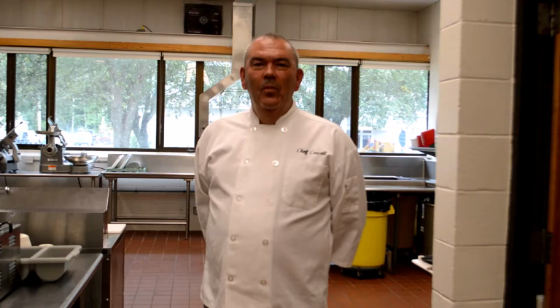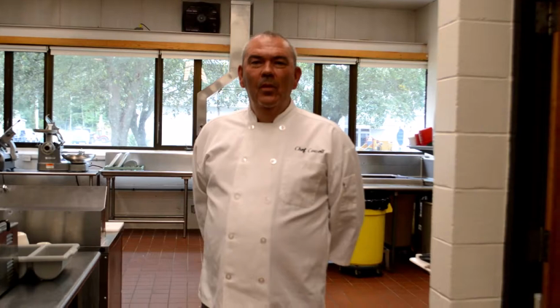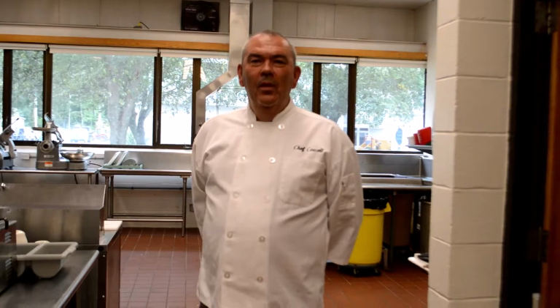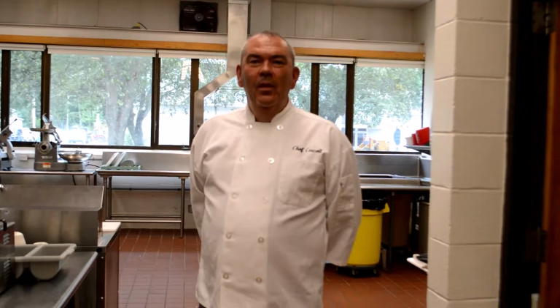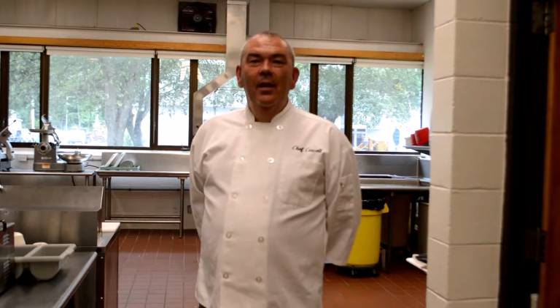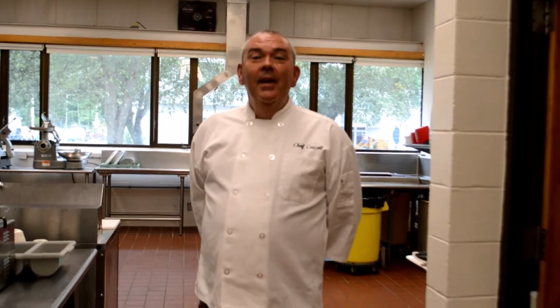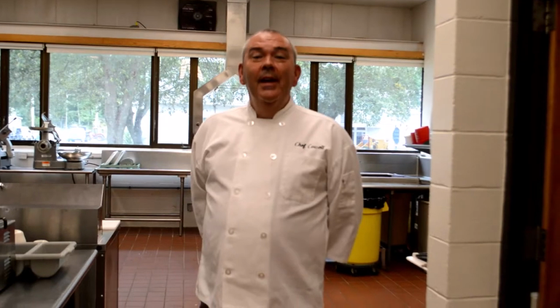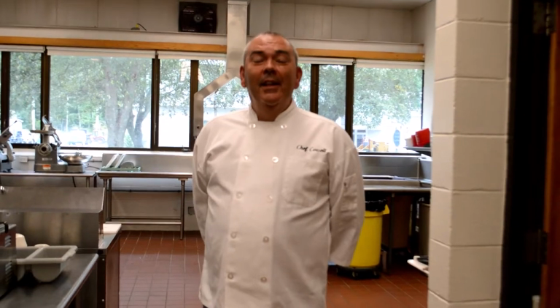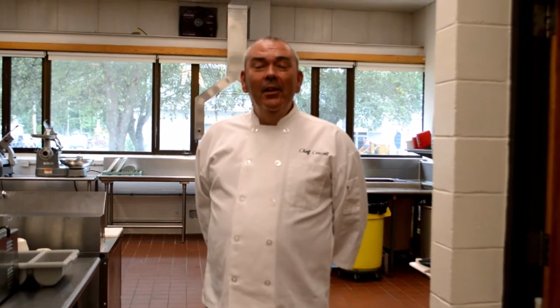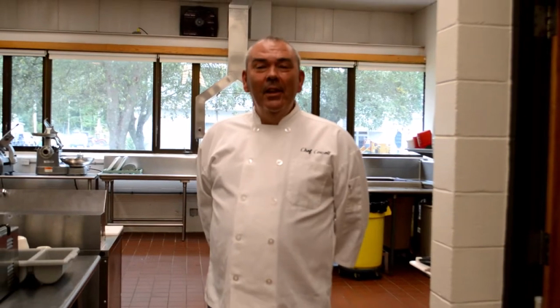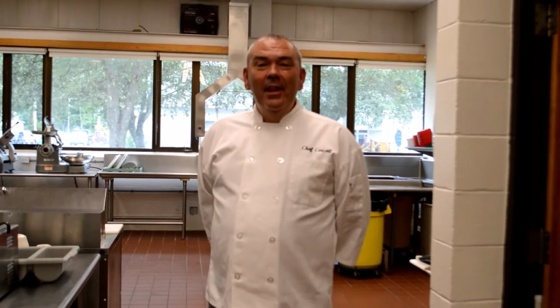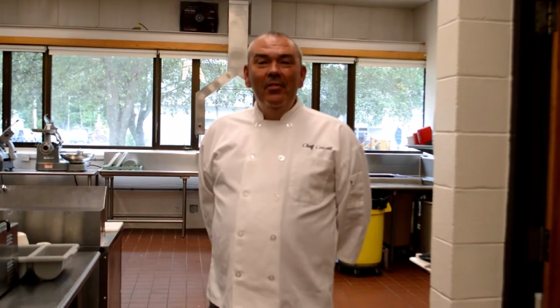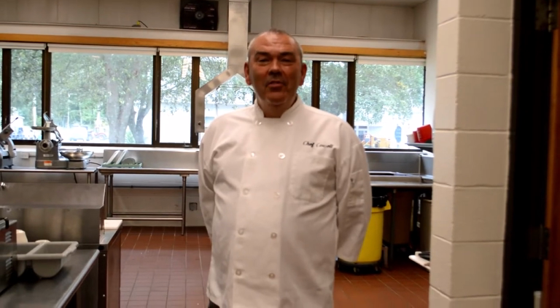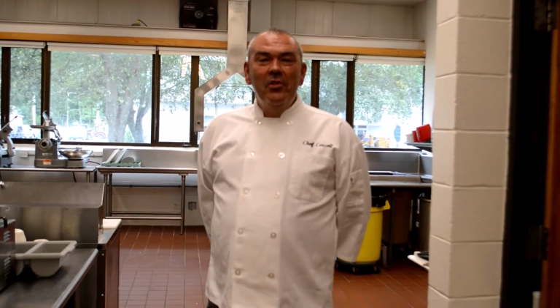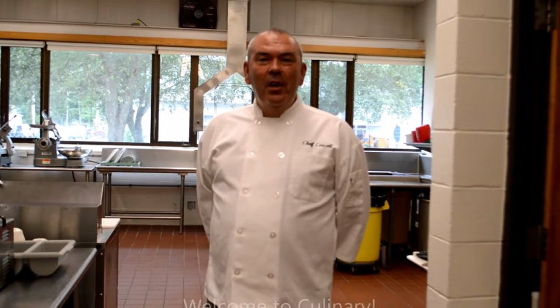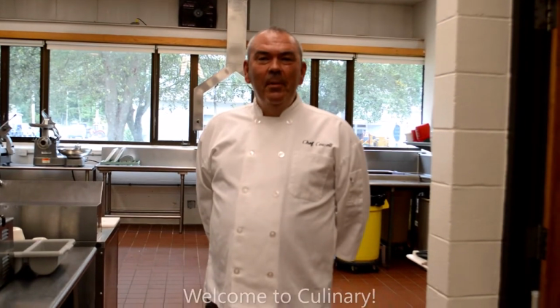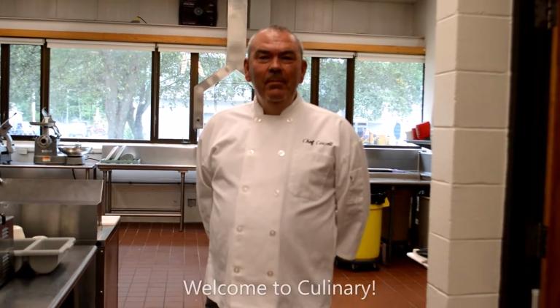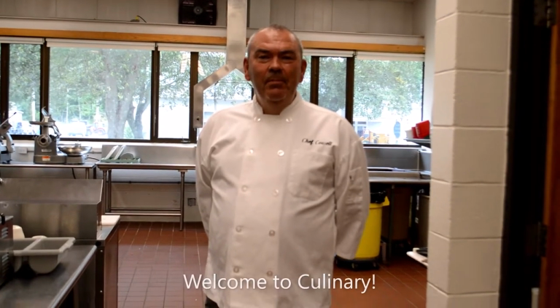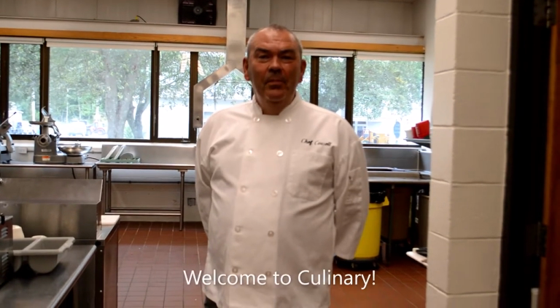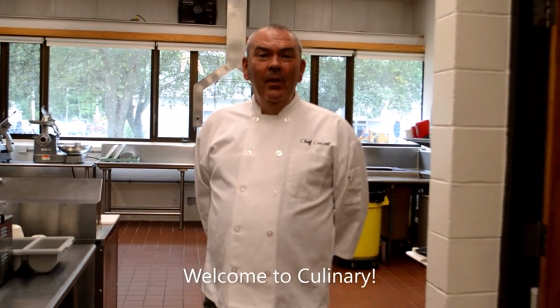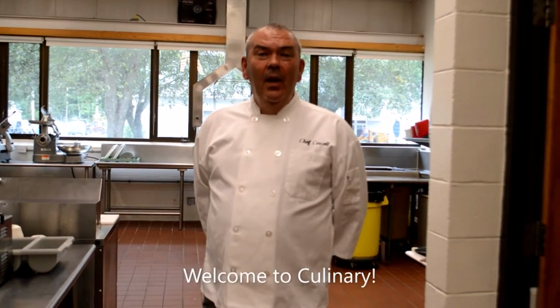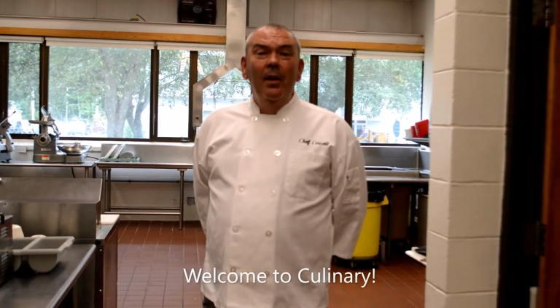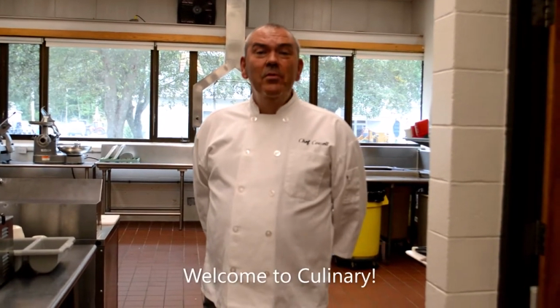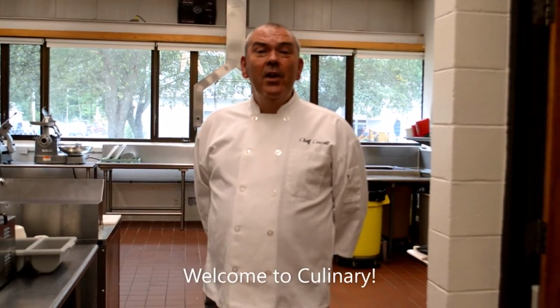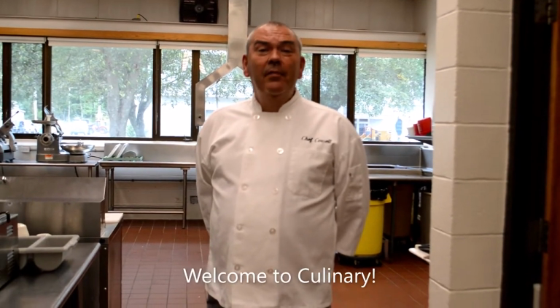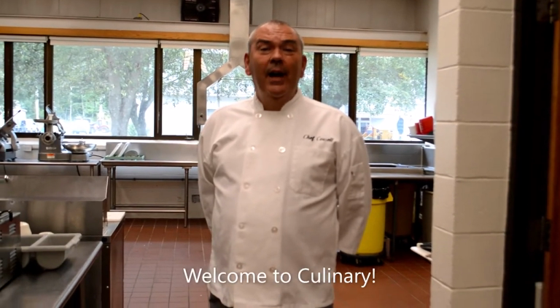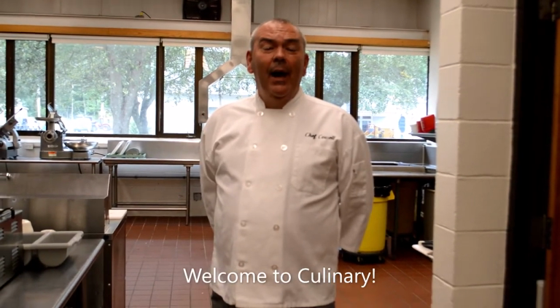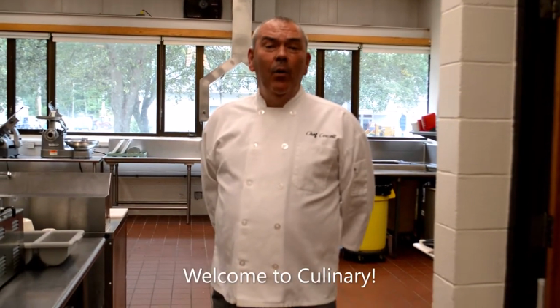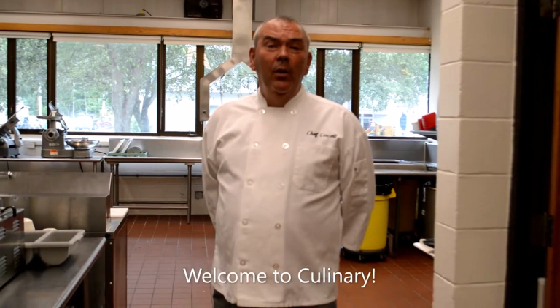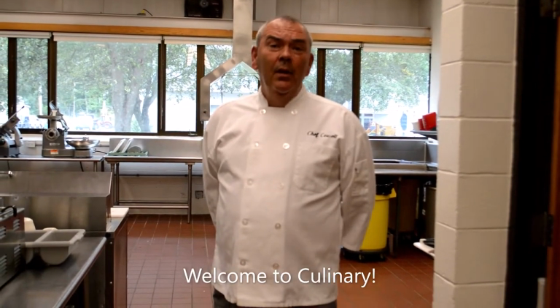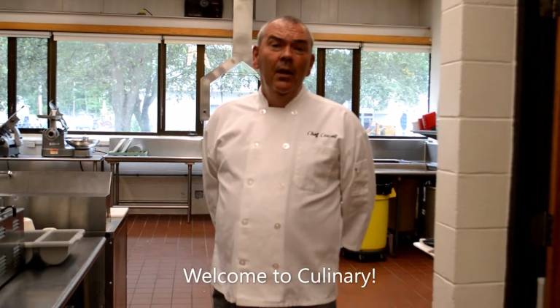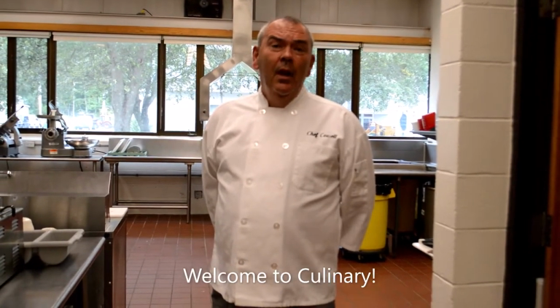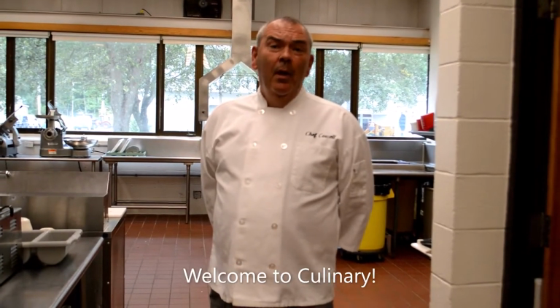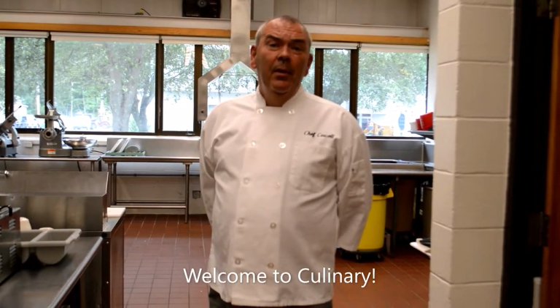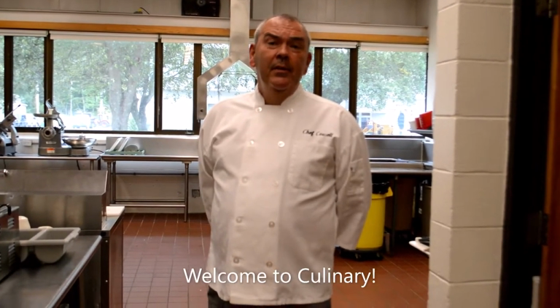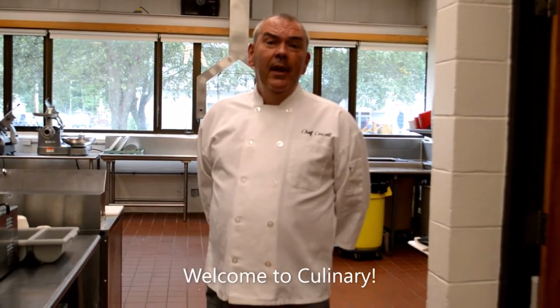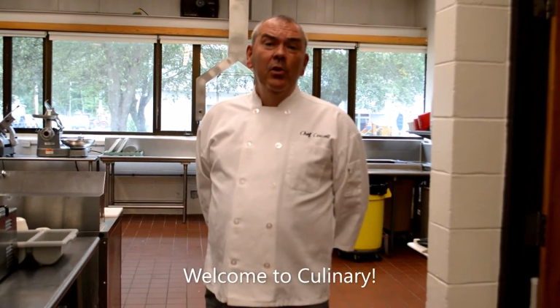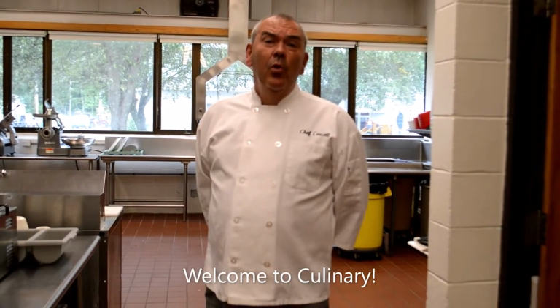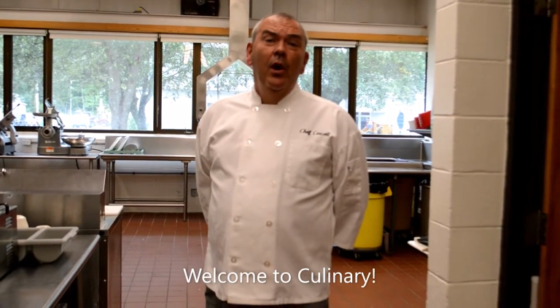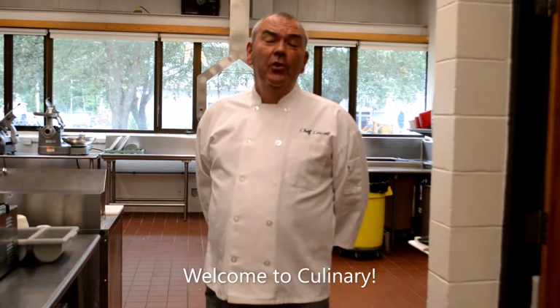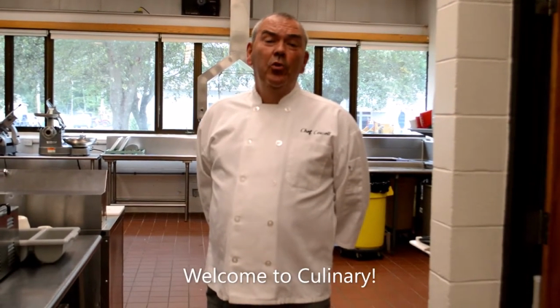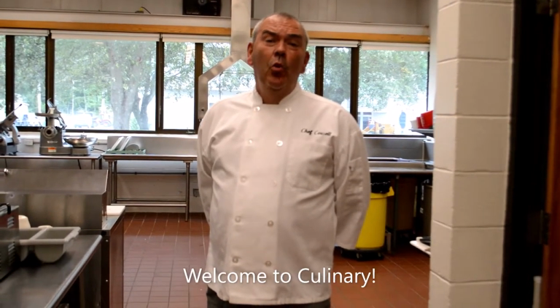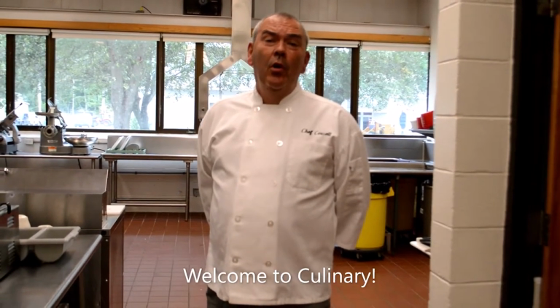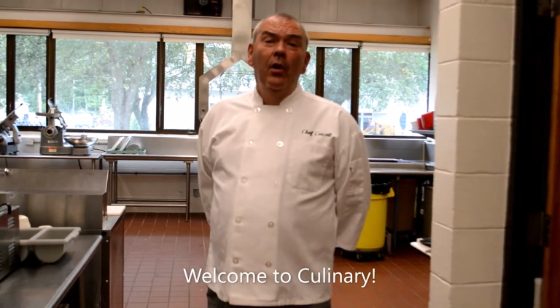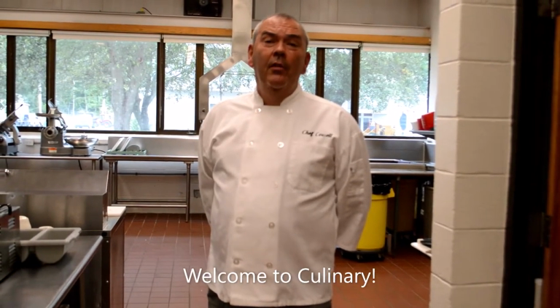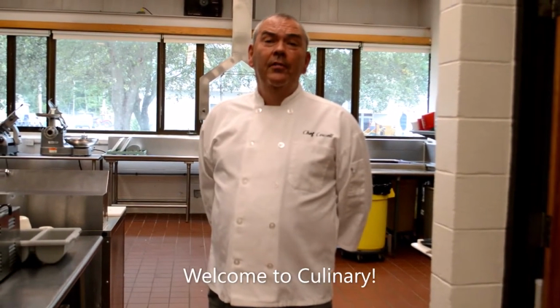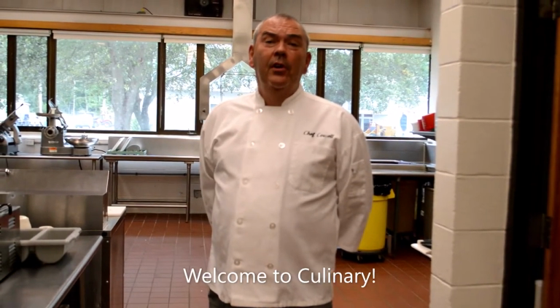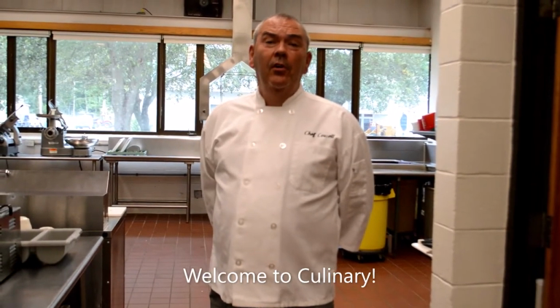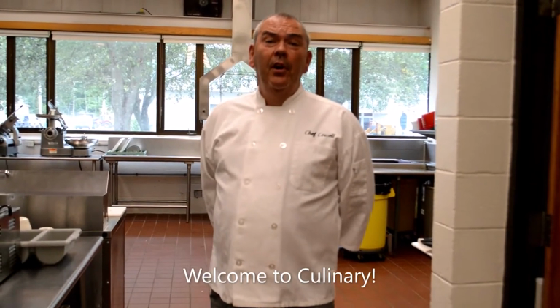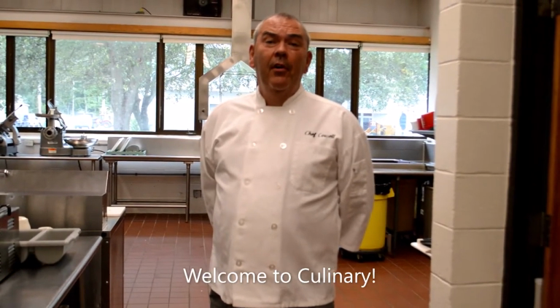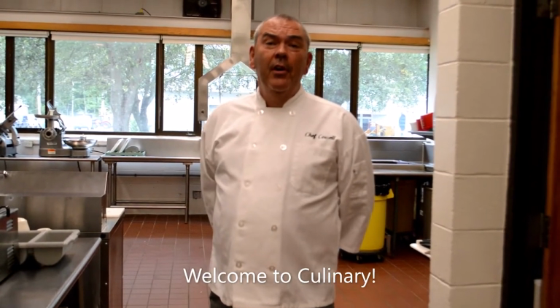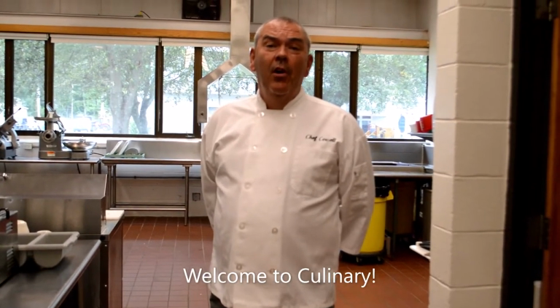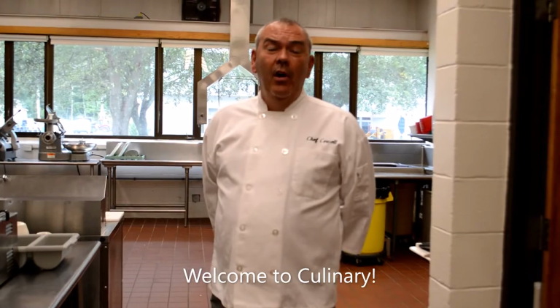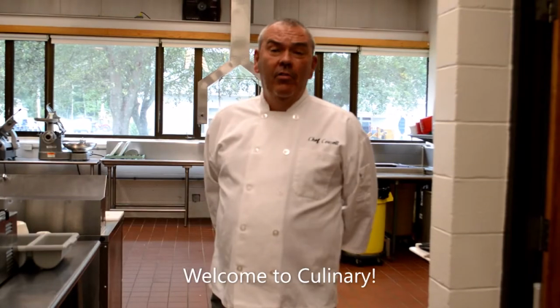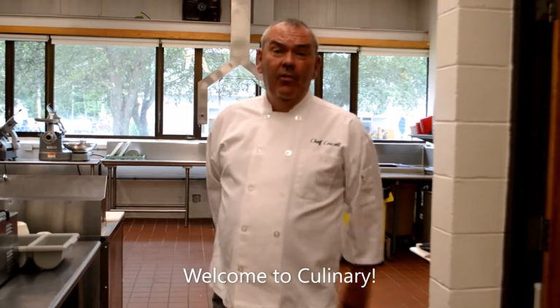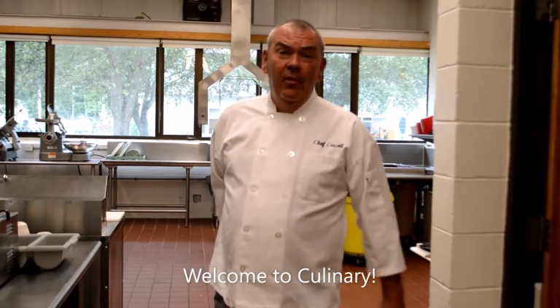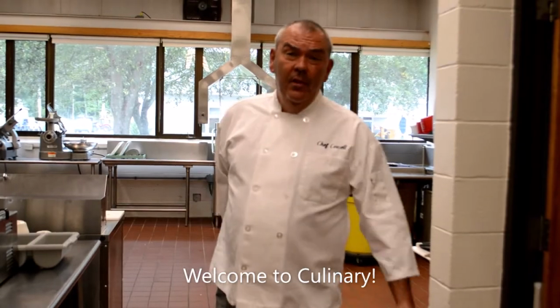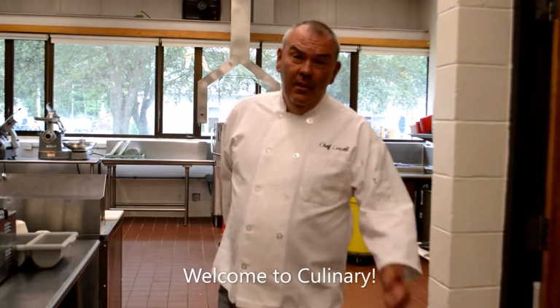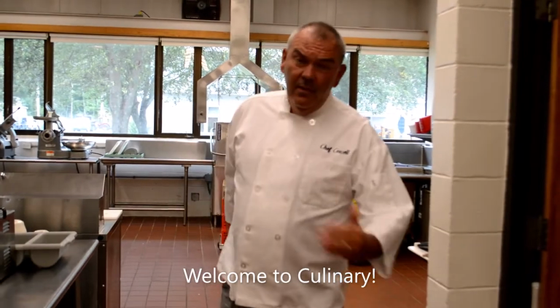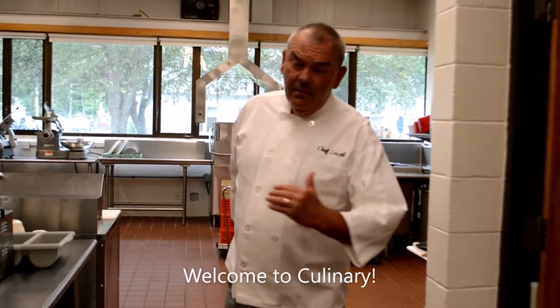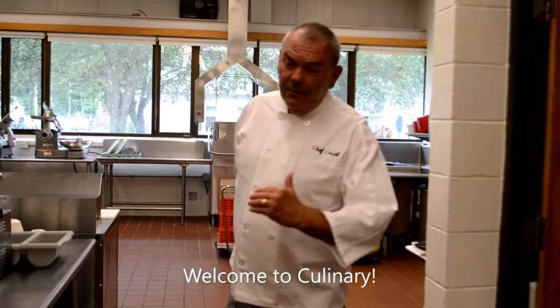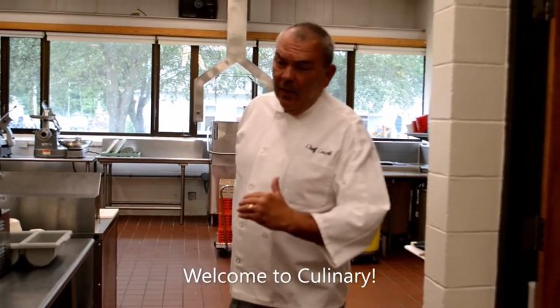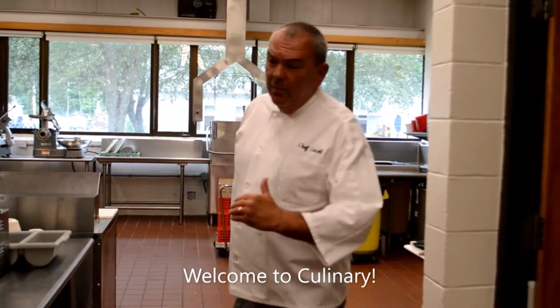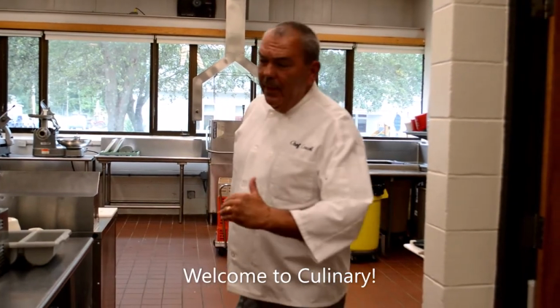Hello ladies and gentlemen, I'm Chef Kyle. I'm going to take you on a tour of culinary arts. Follow me.